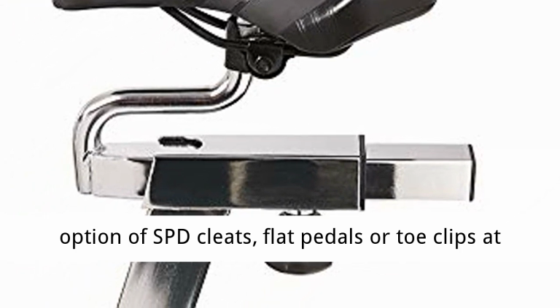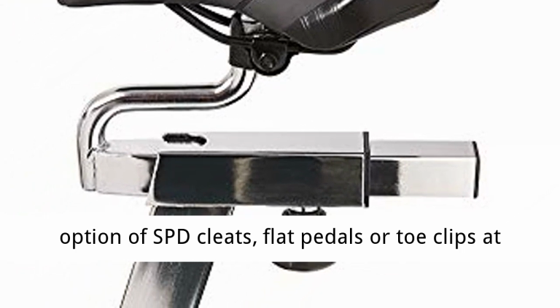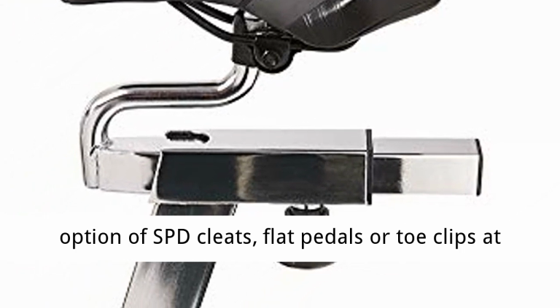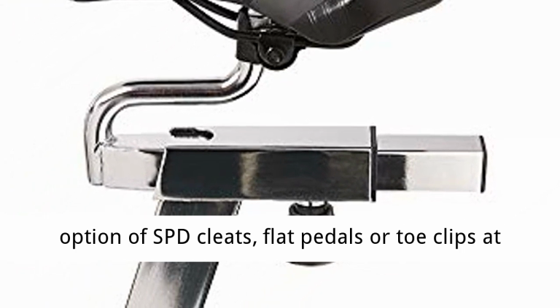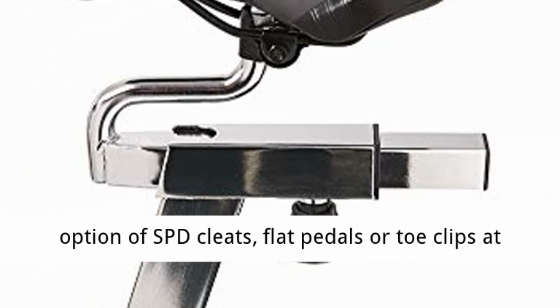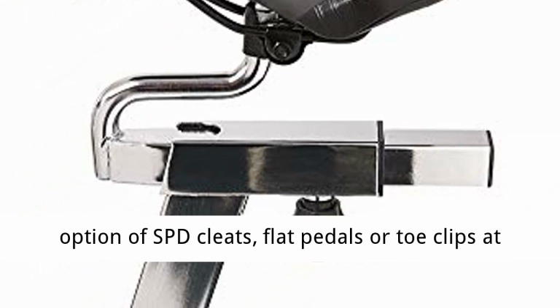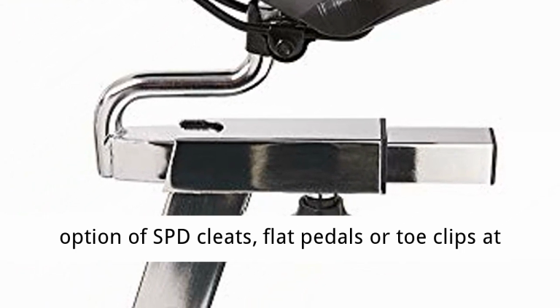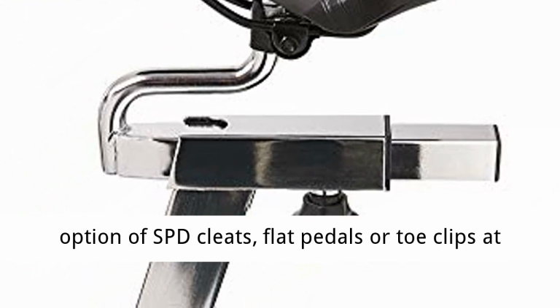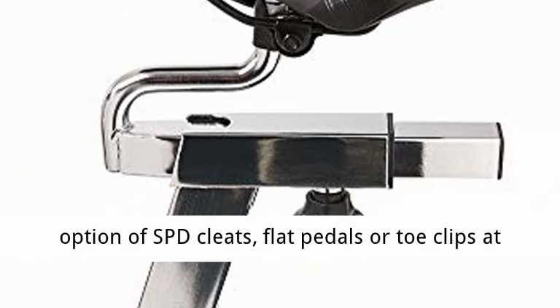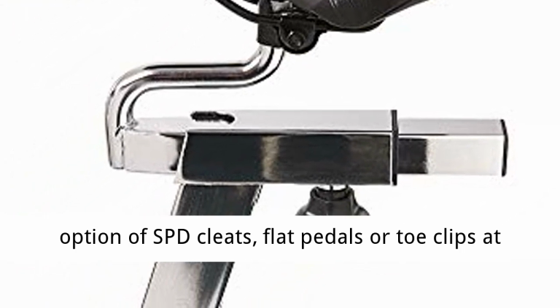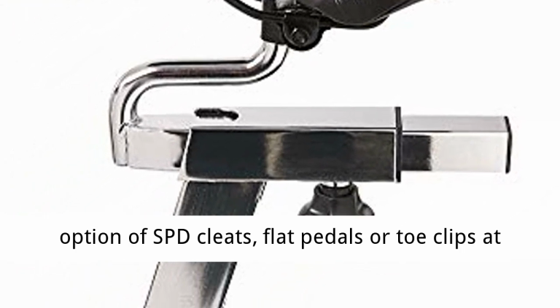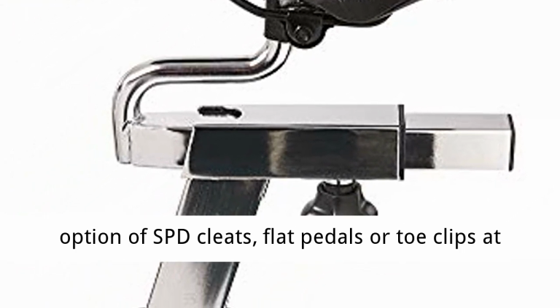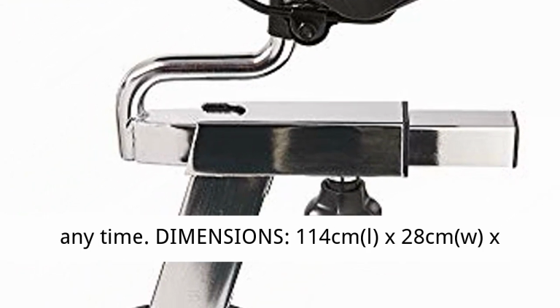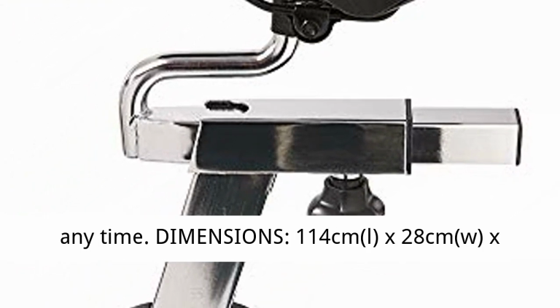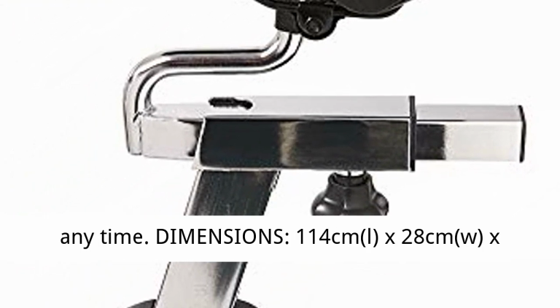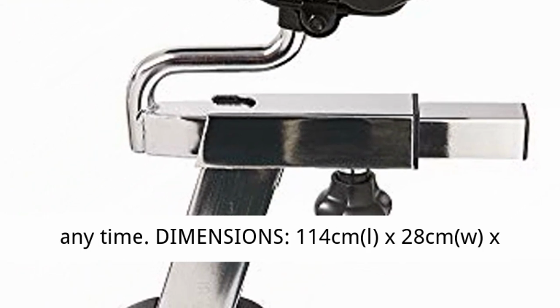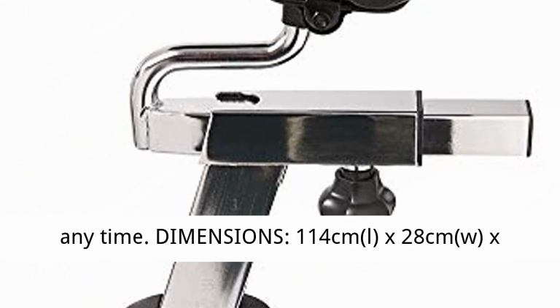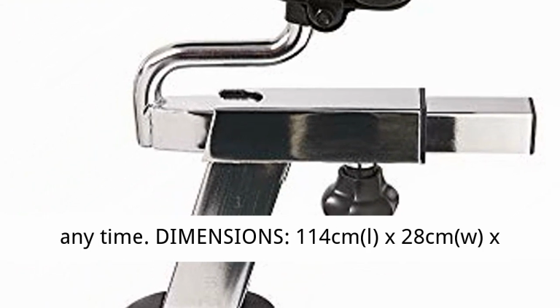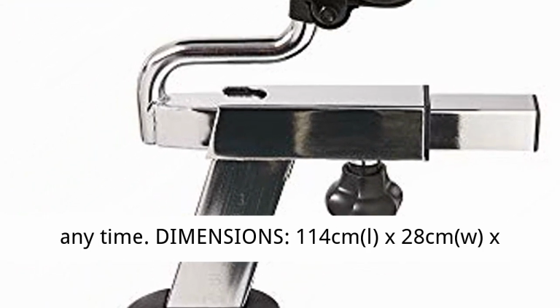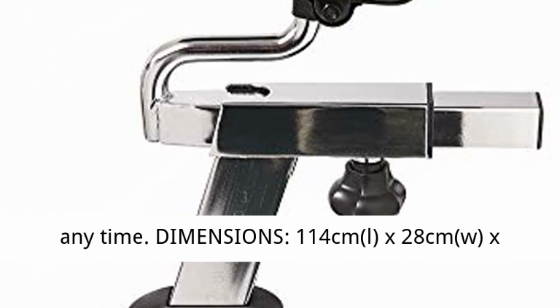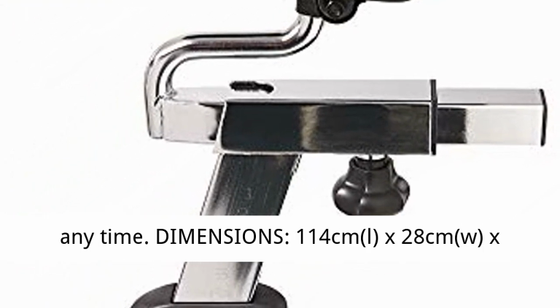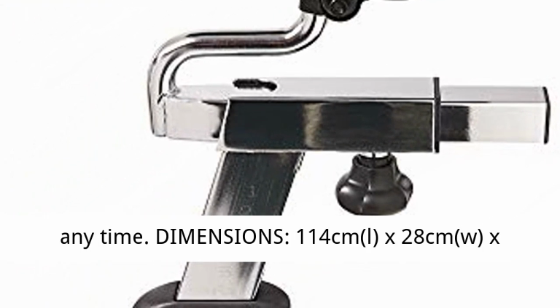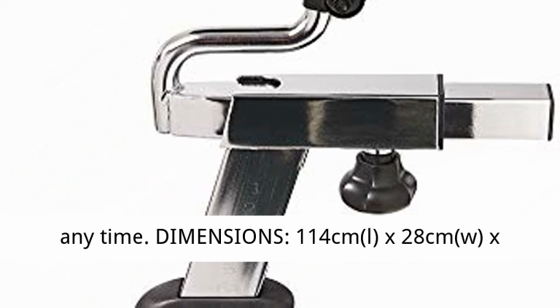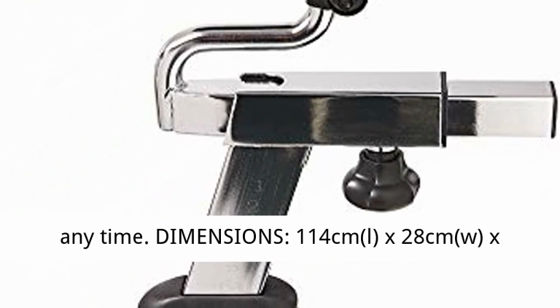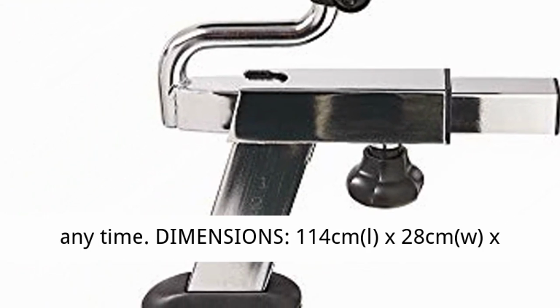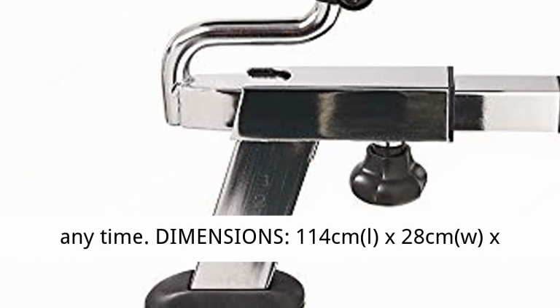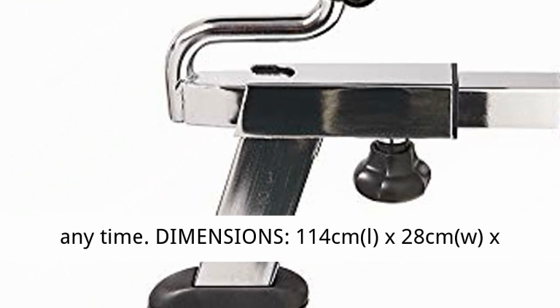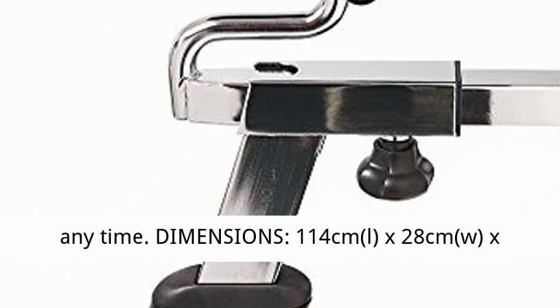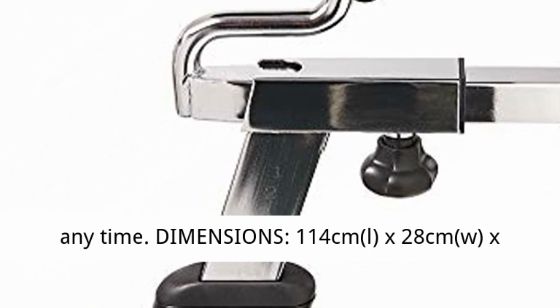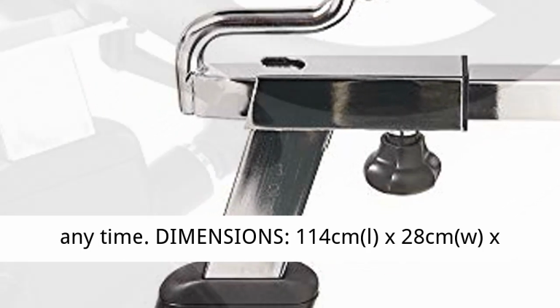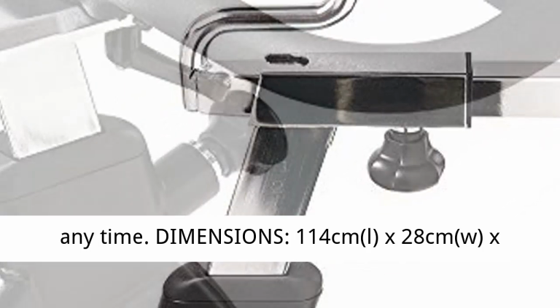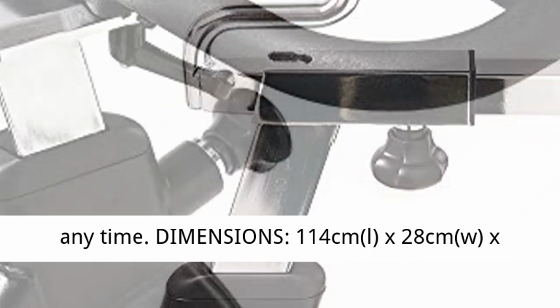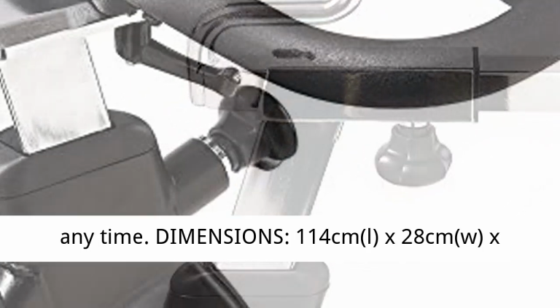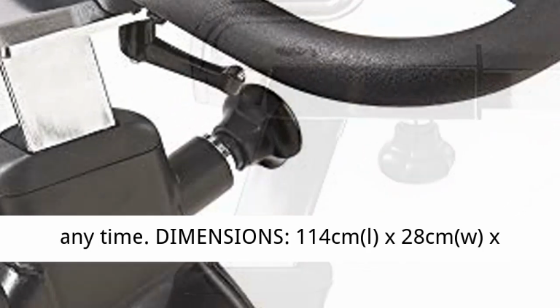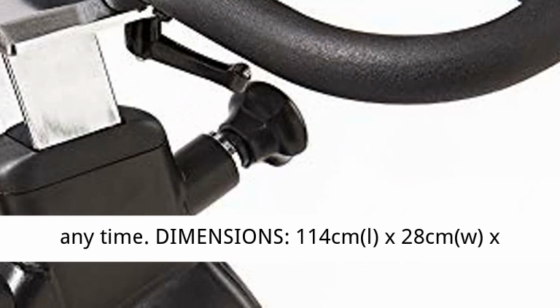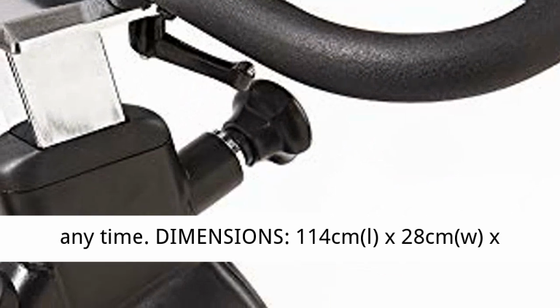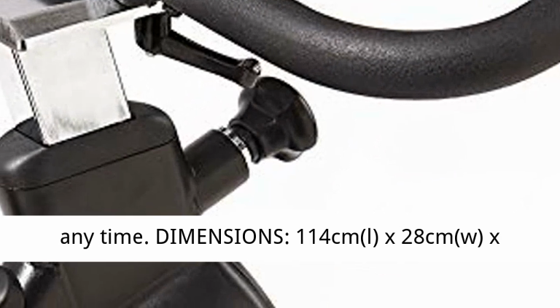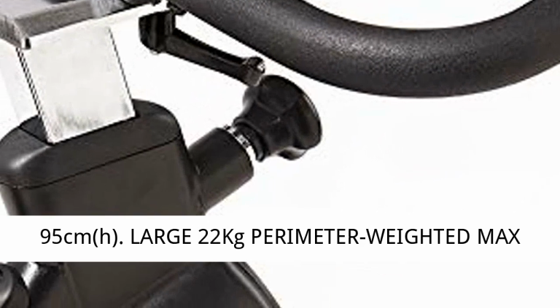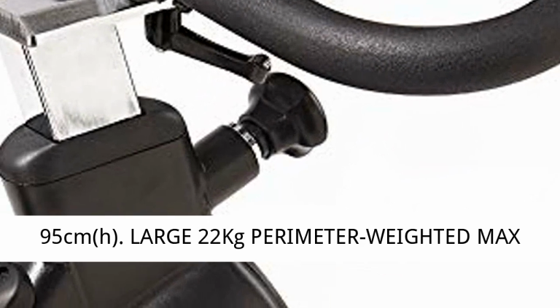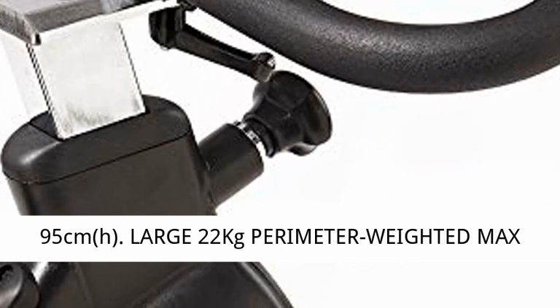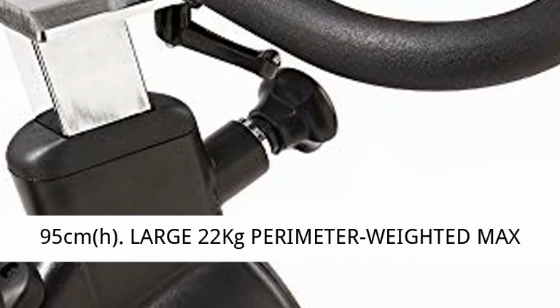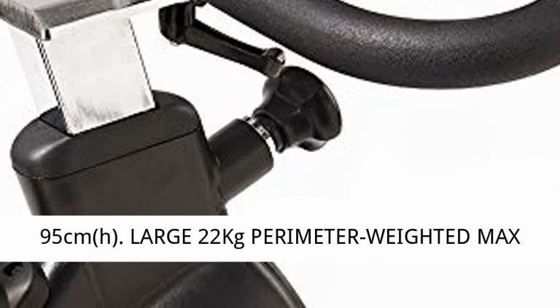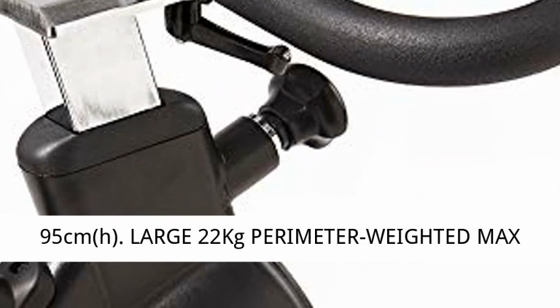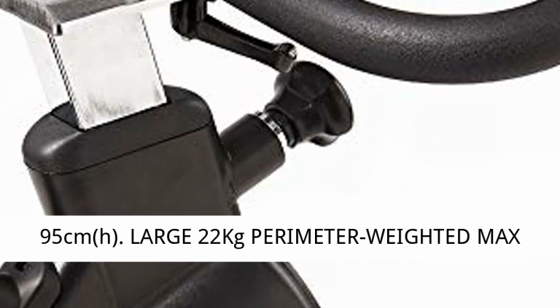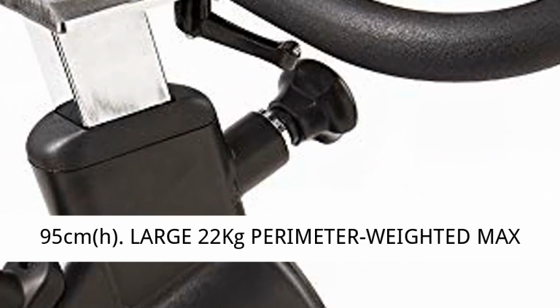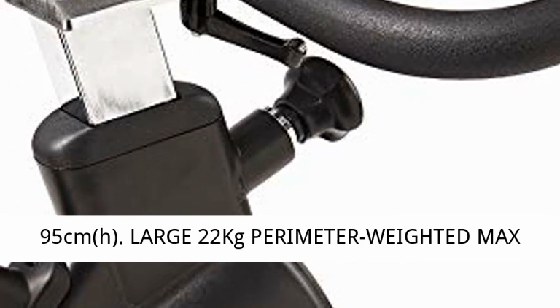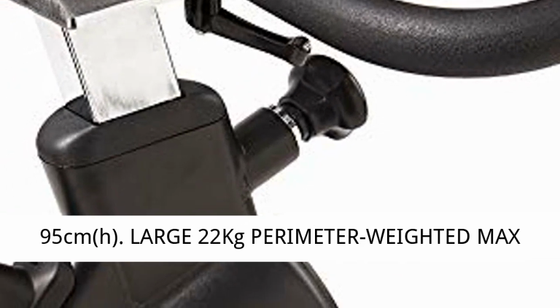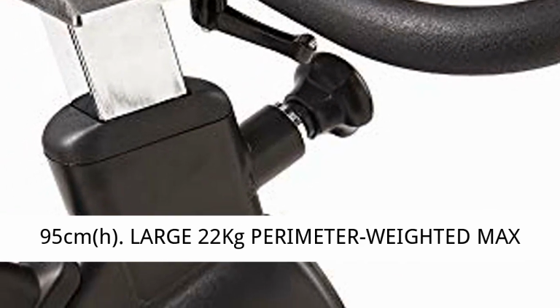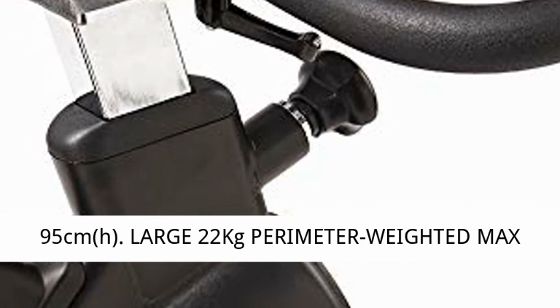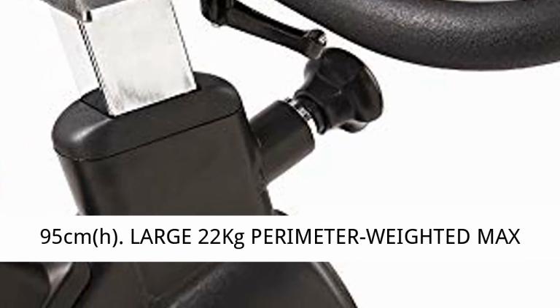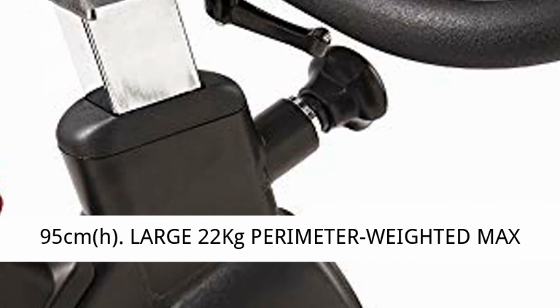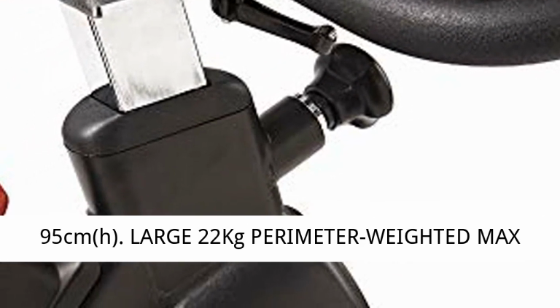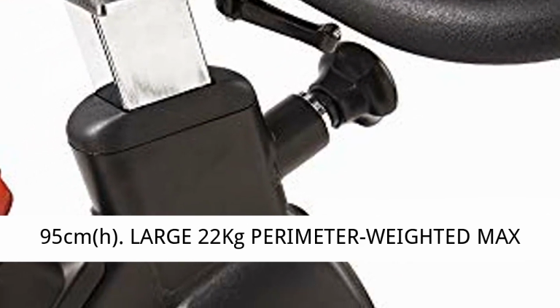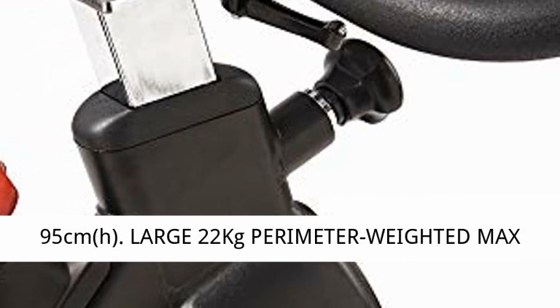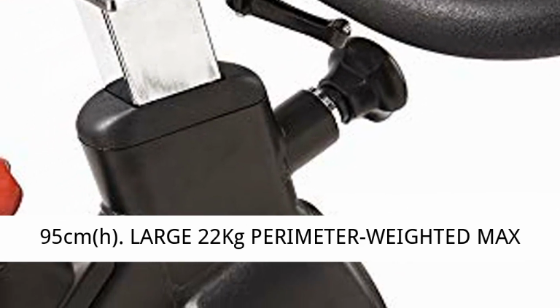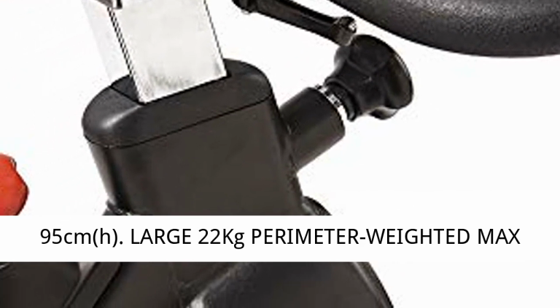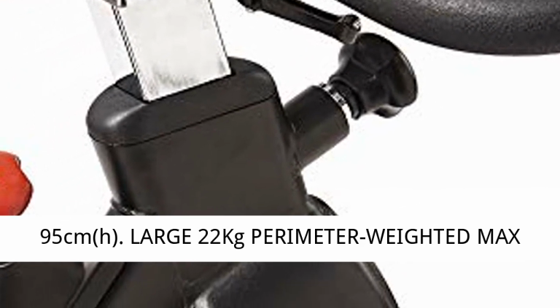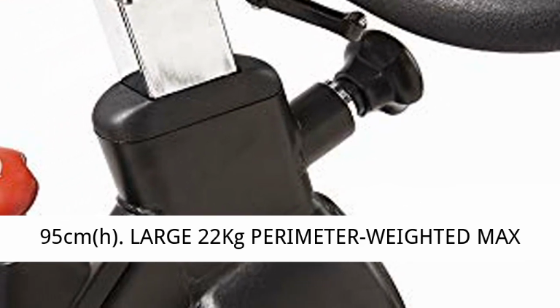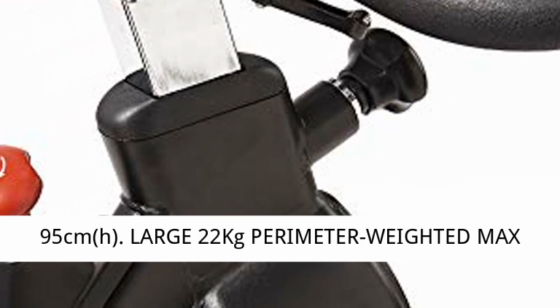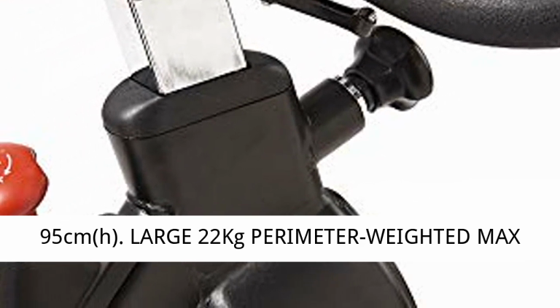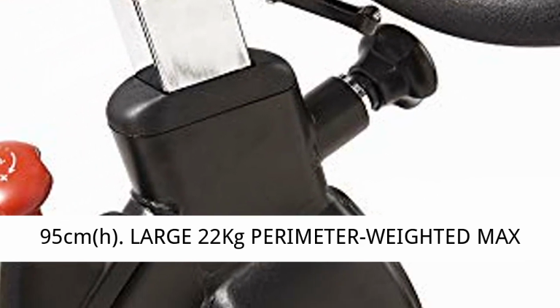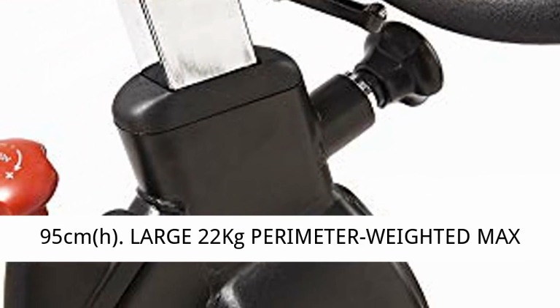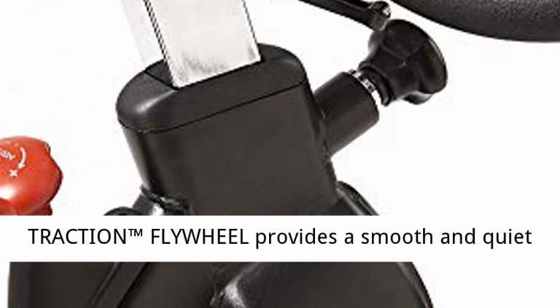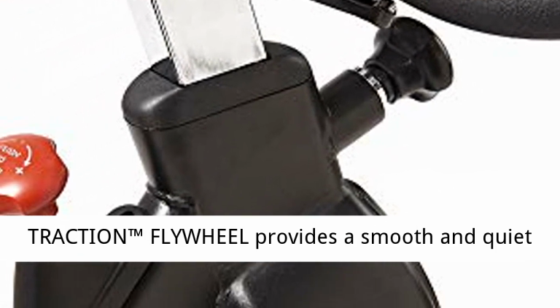Dimensions: 114 cm L x 28 cm W x 95 cm H.